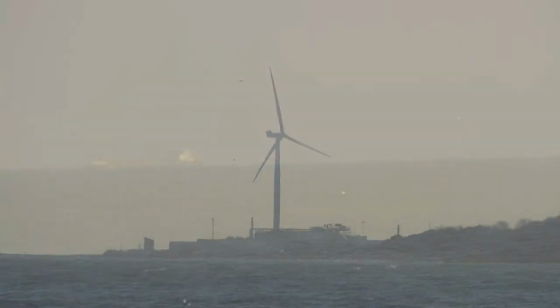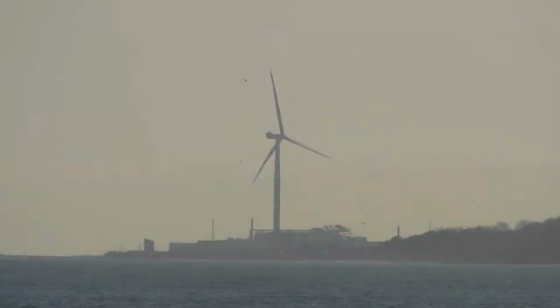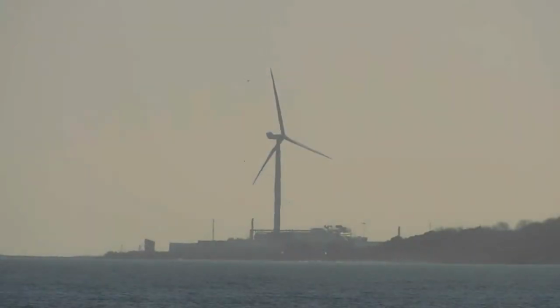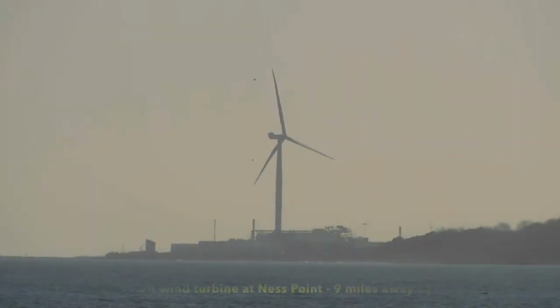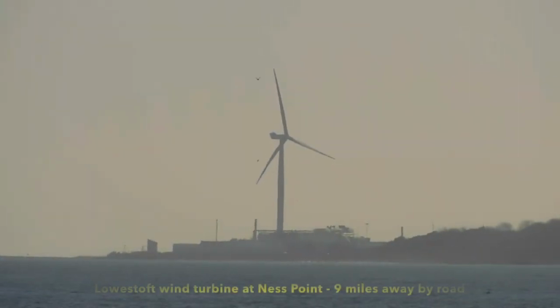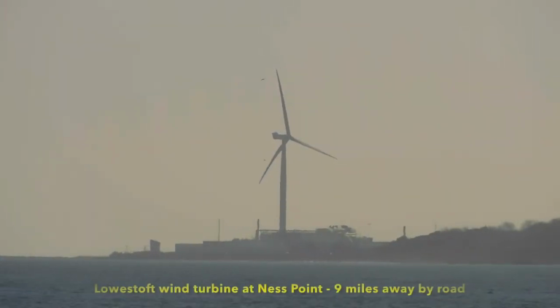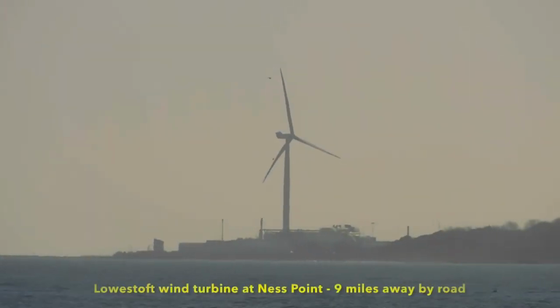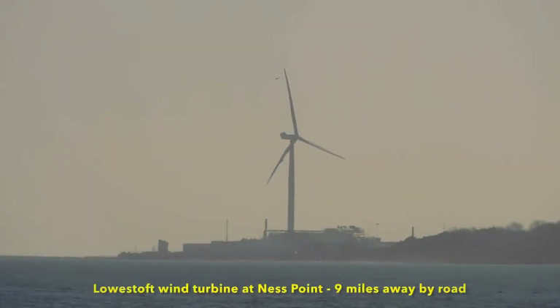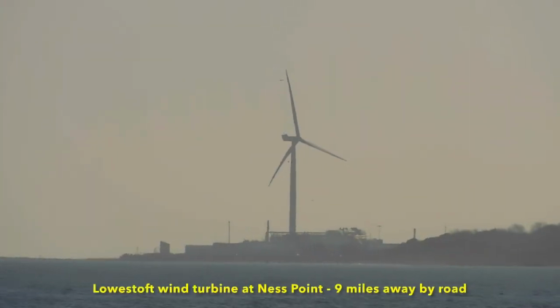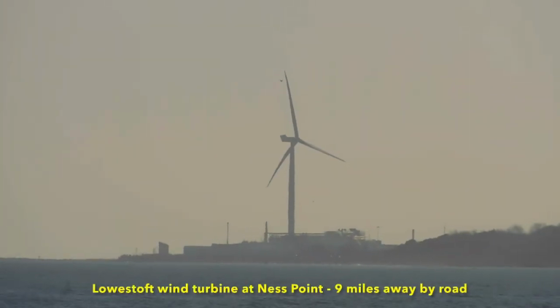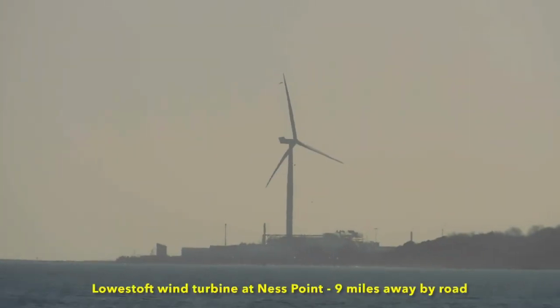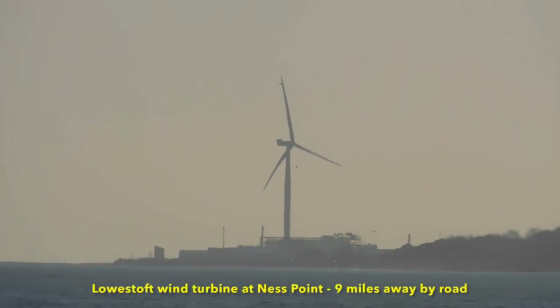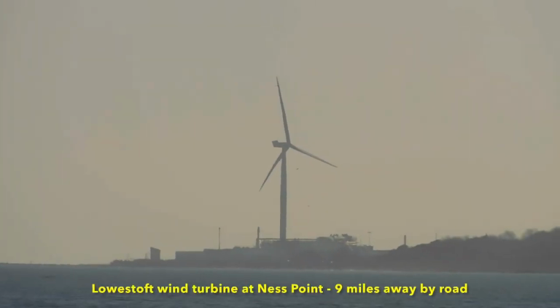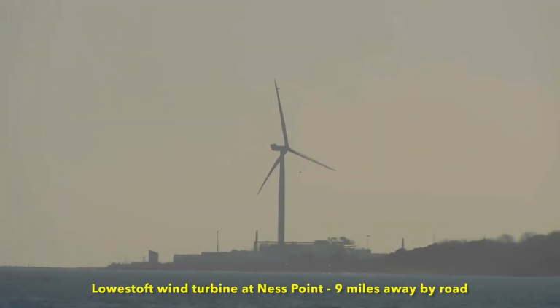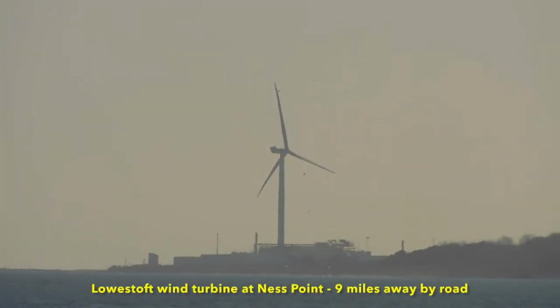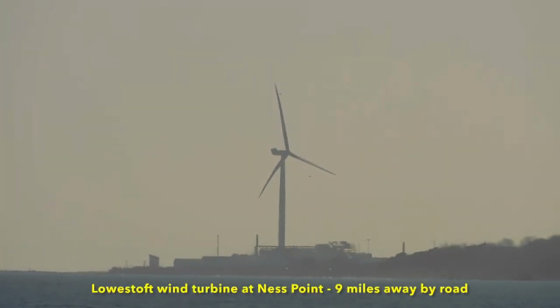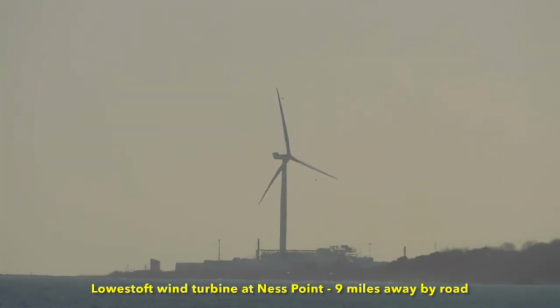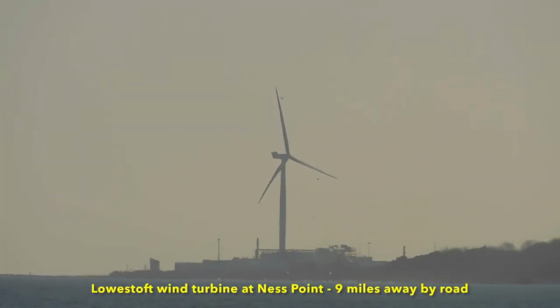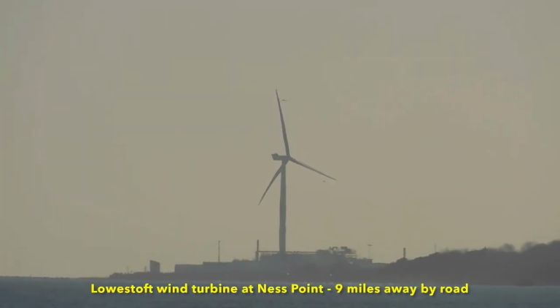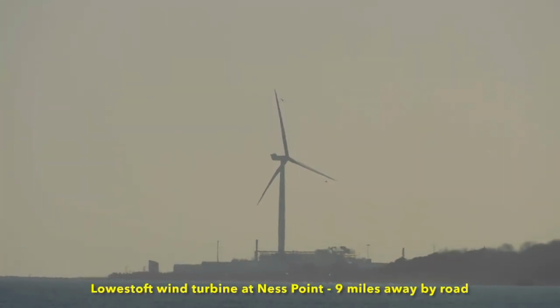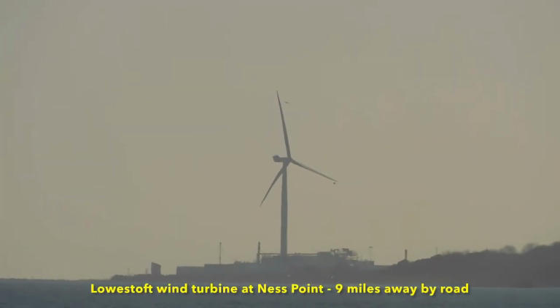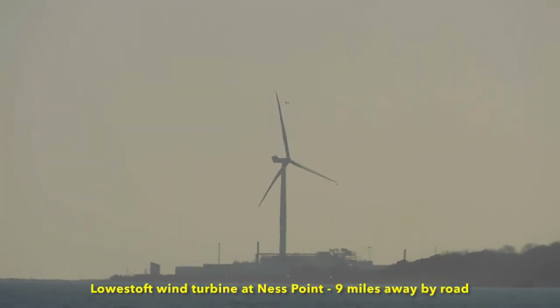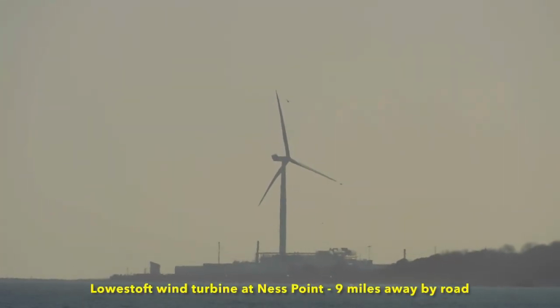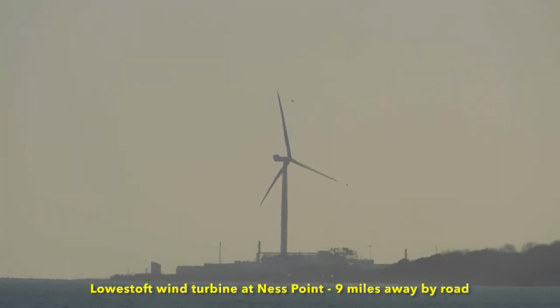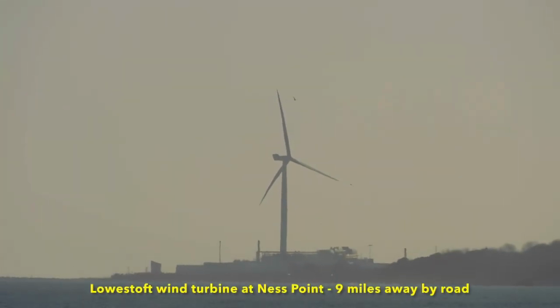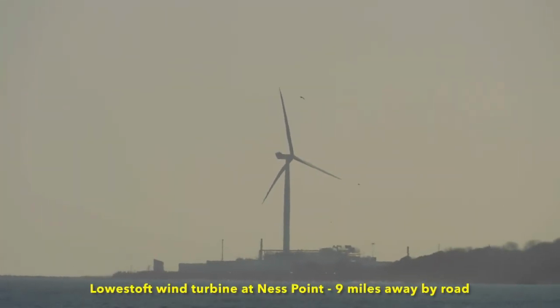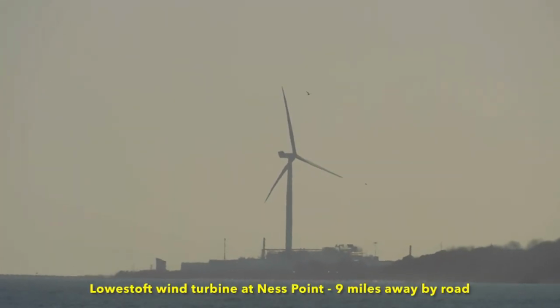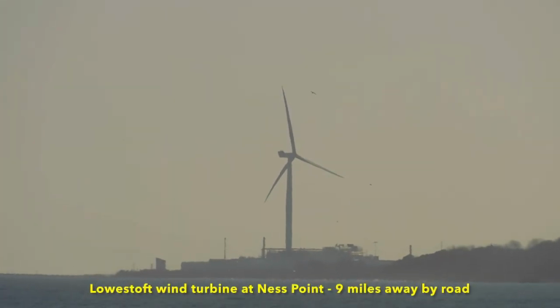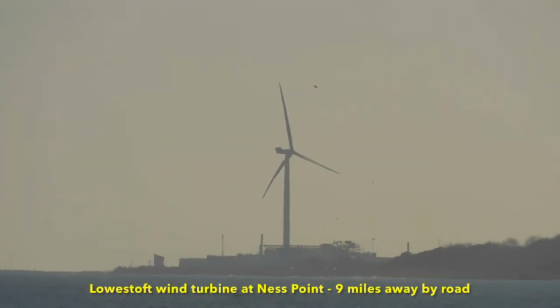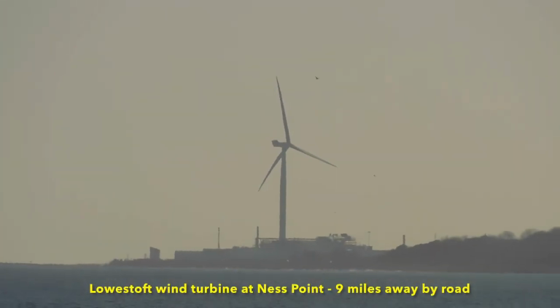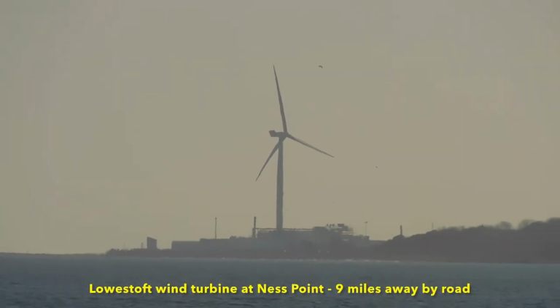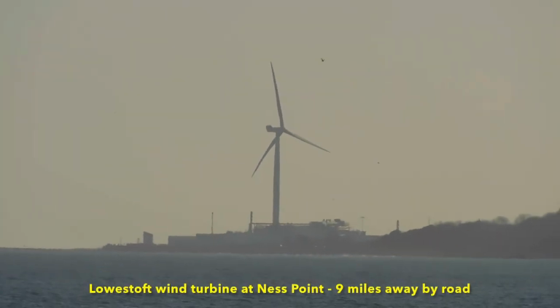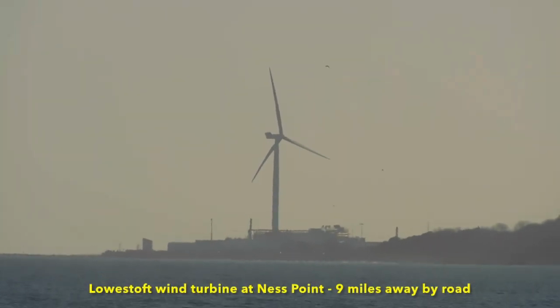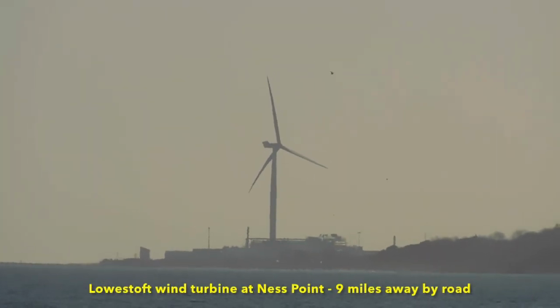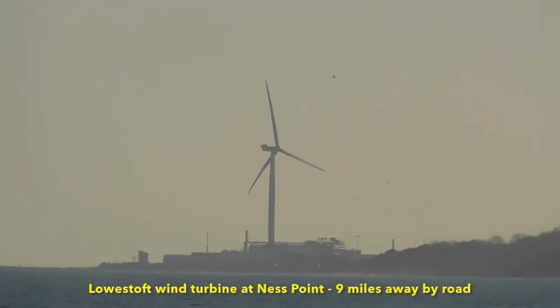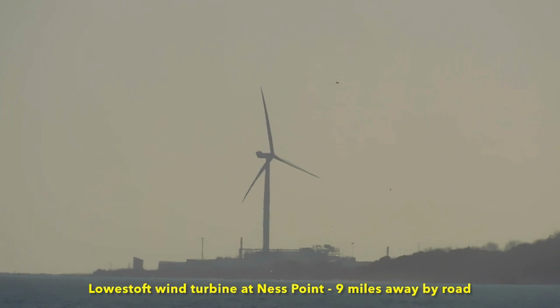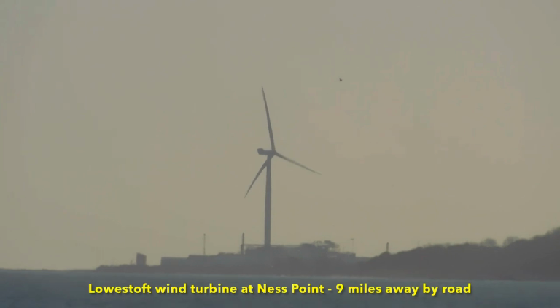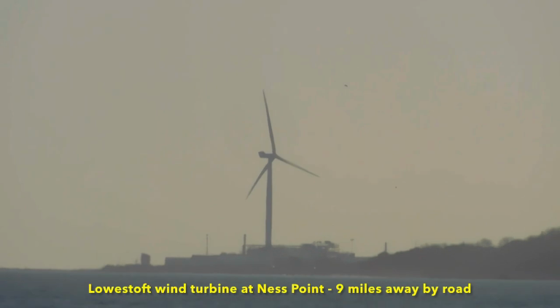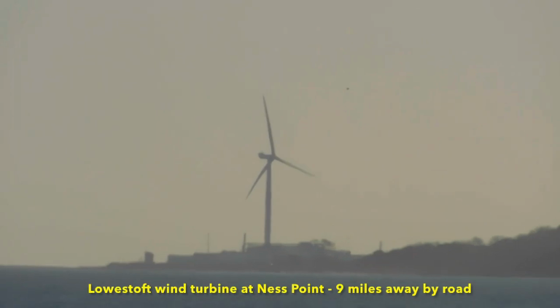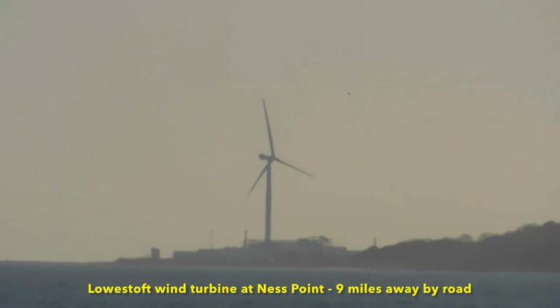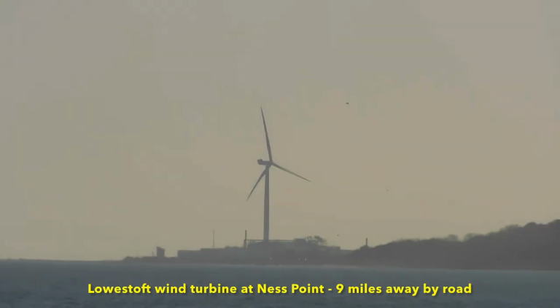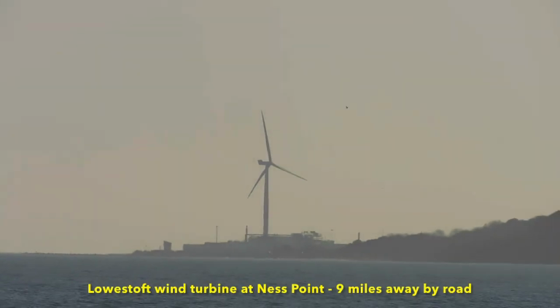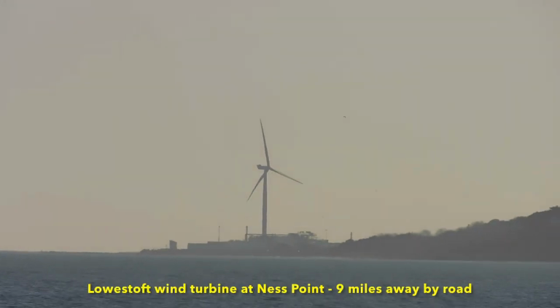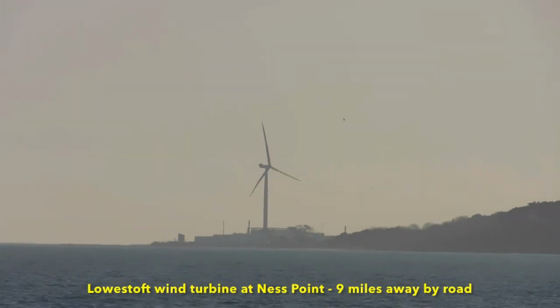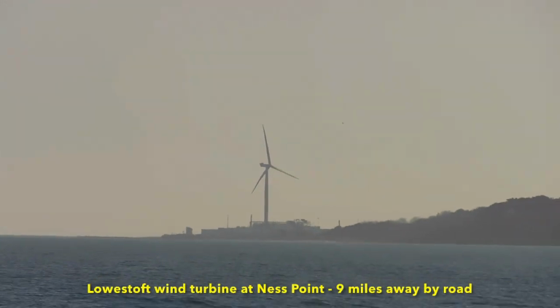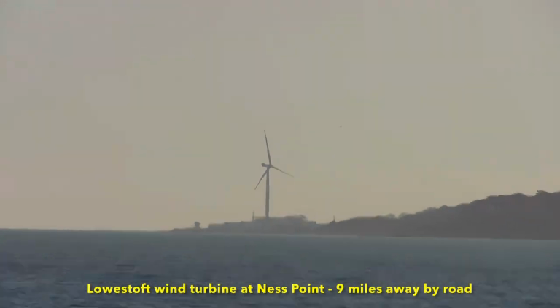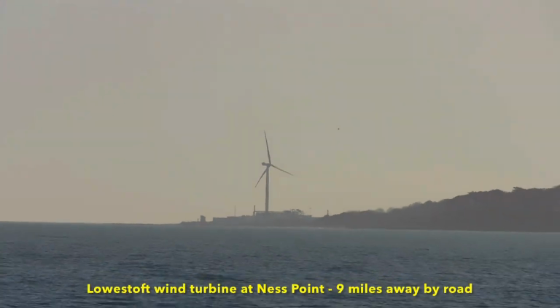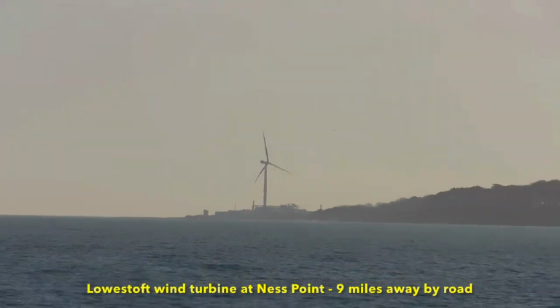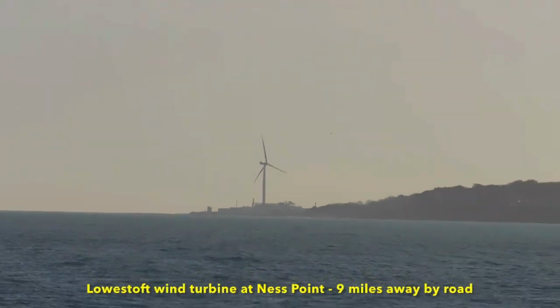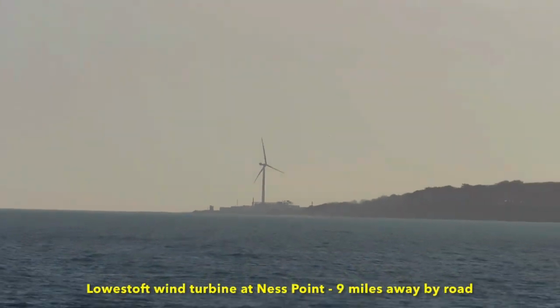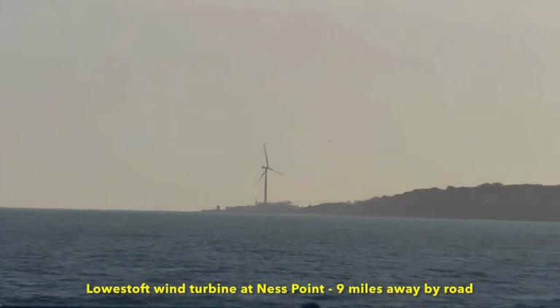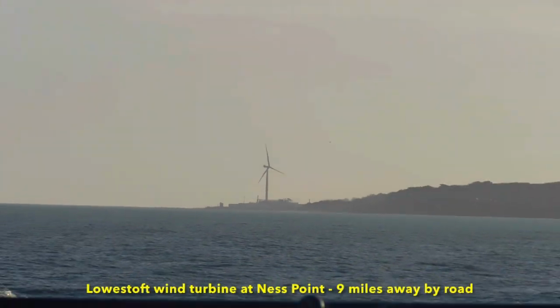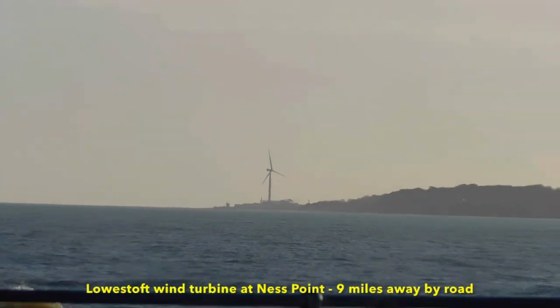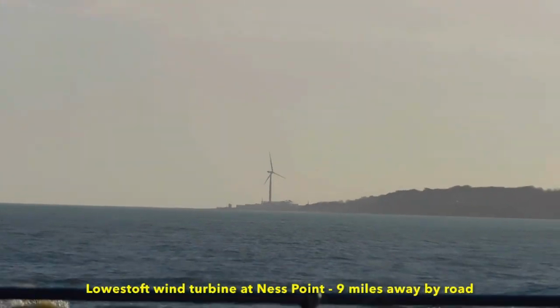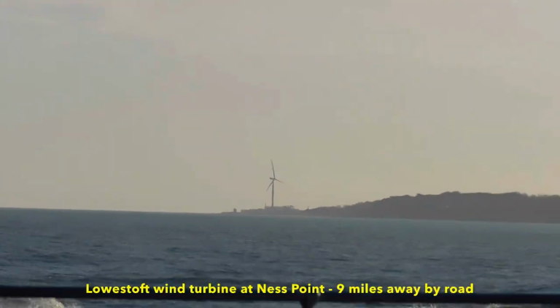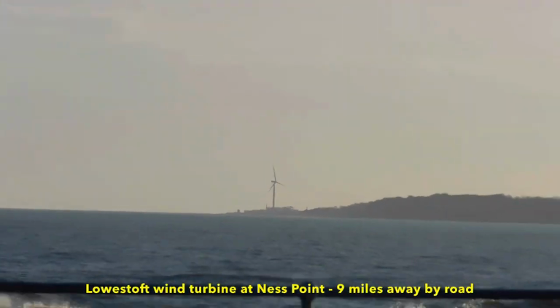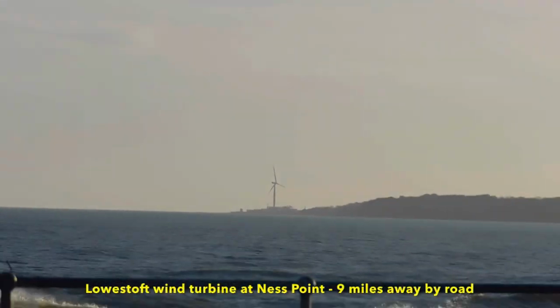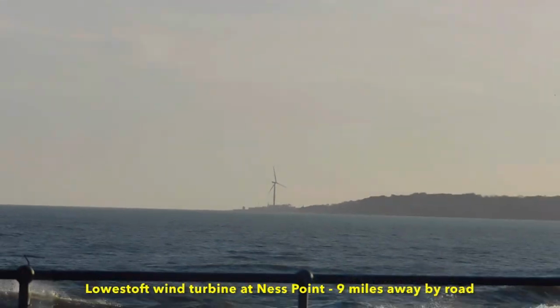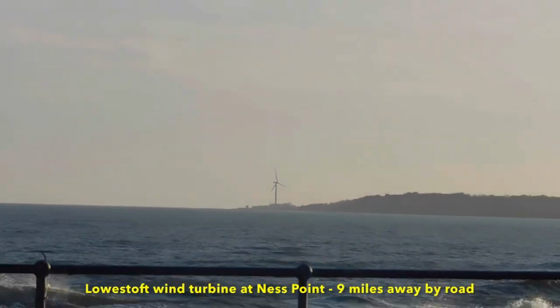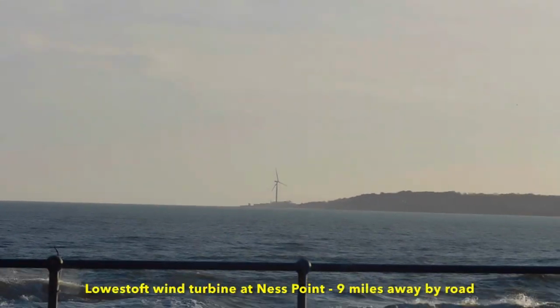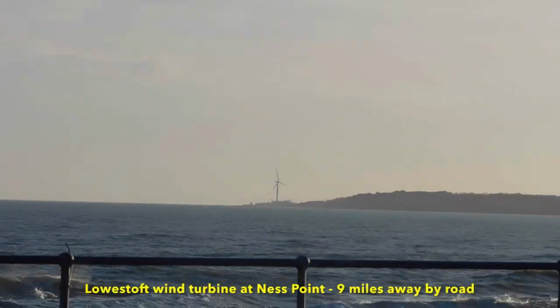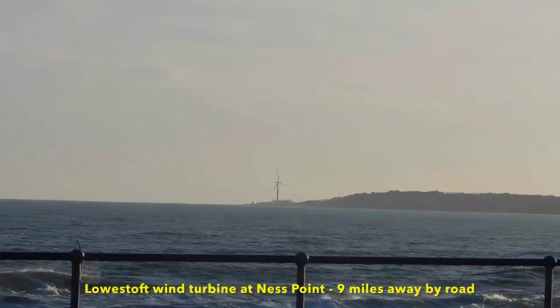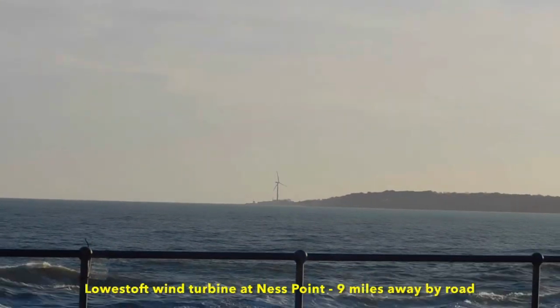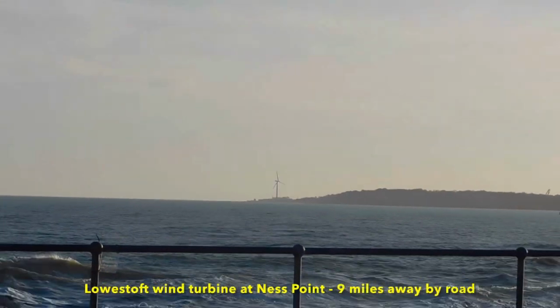The wind turbine is at Ness Point in Lowestoft, and if you were to travel there by road, it's about nine miles away.